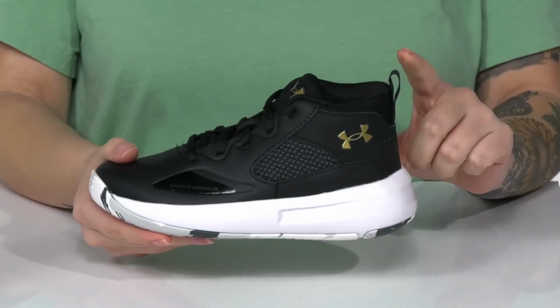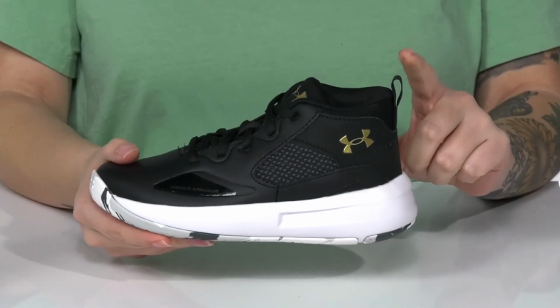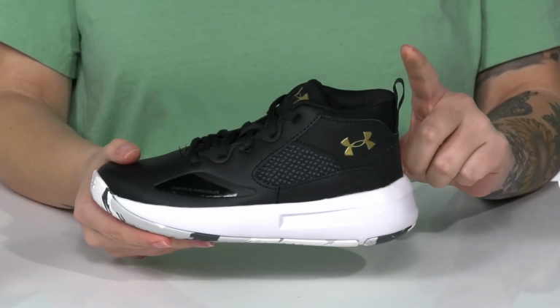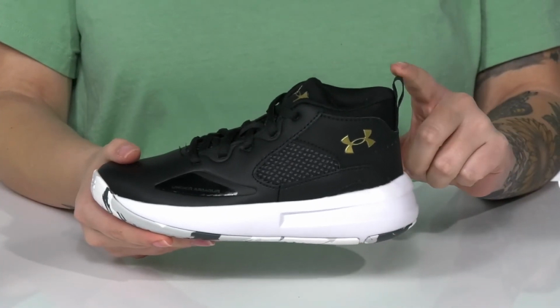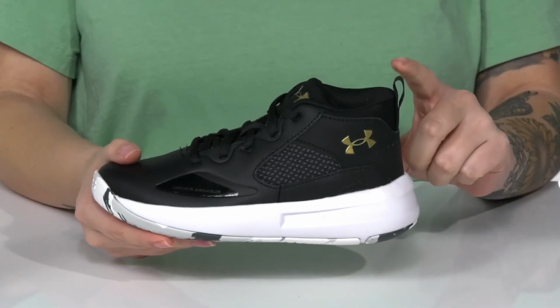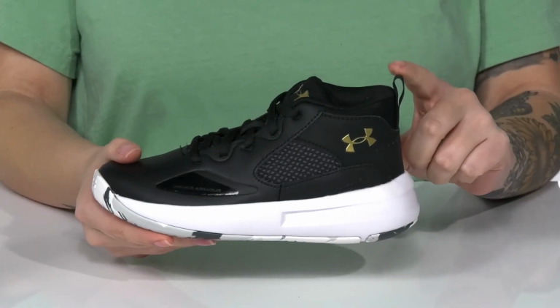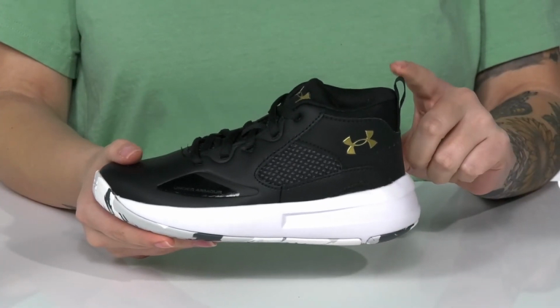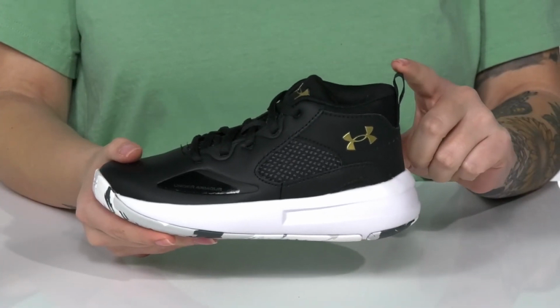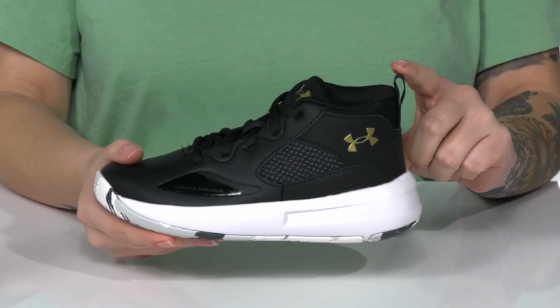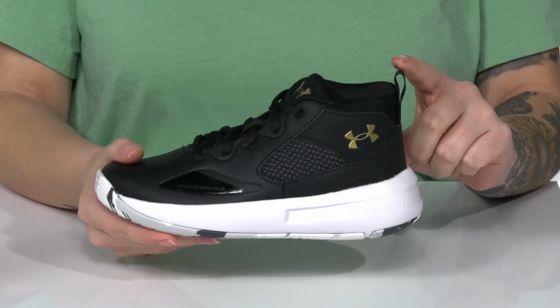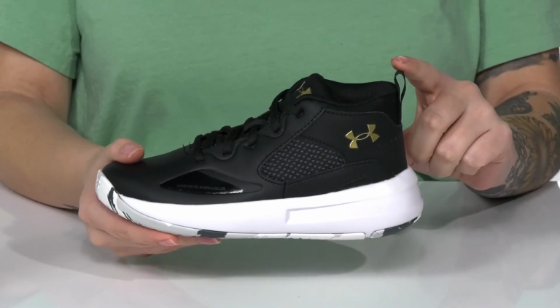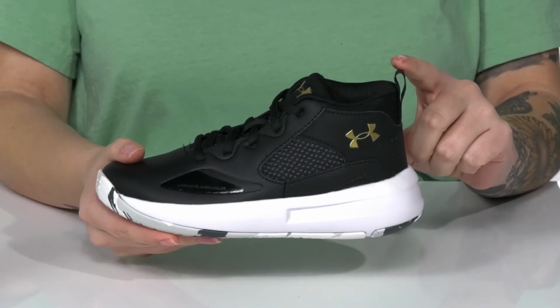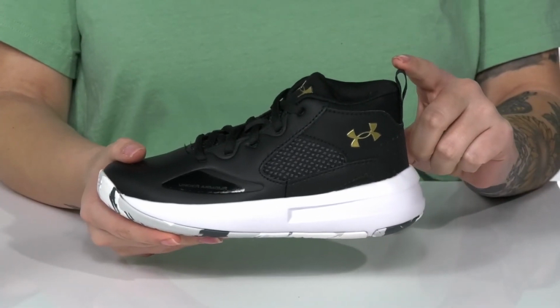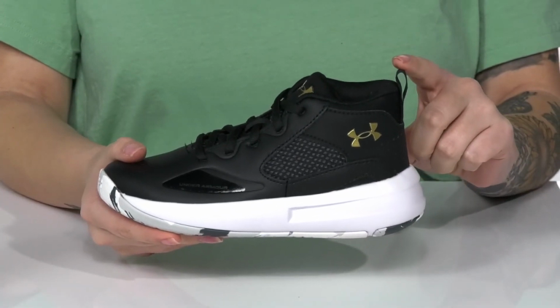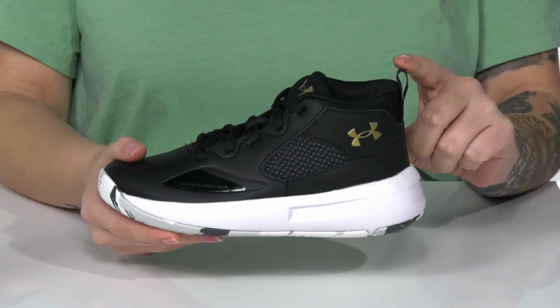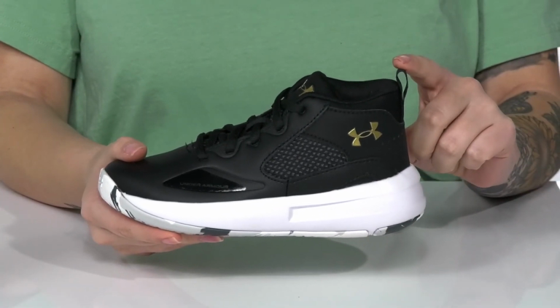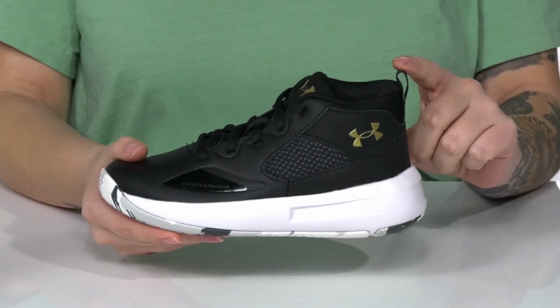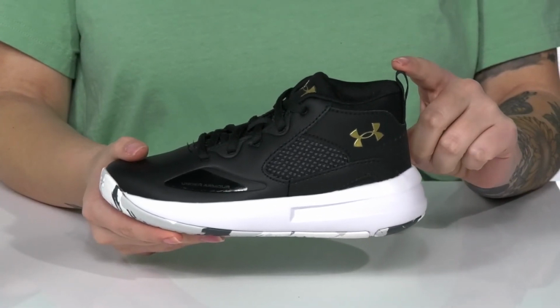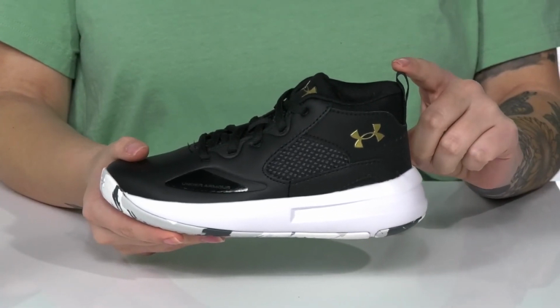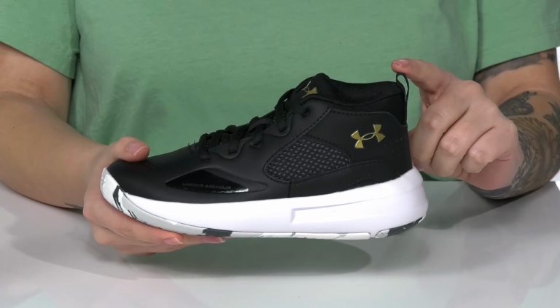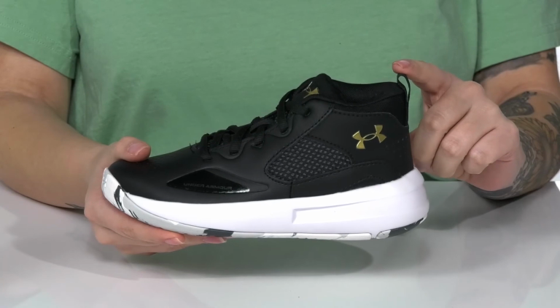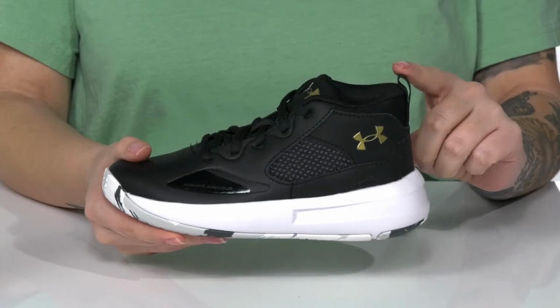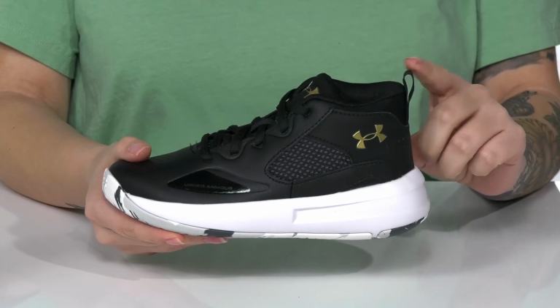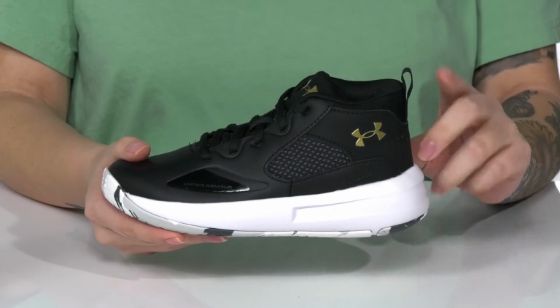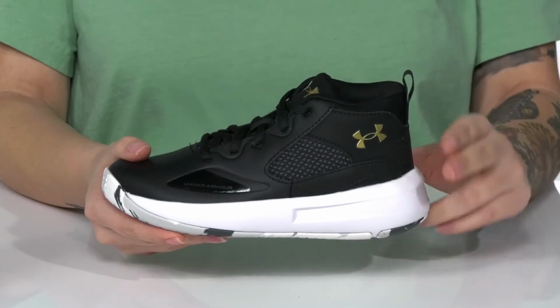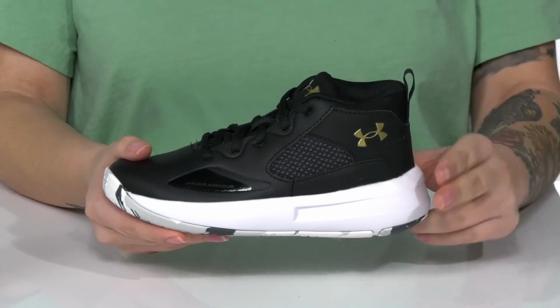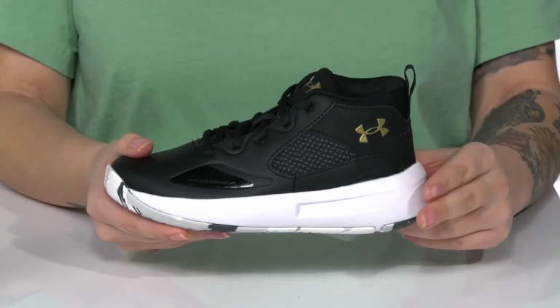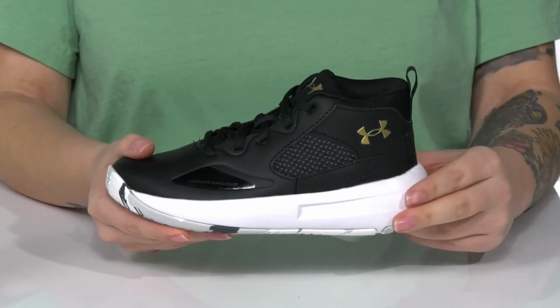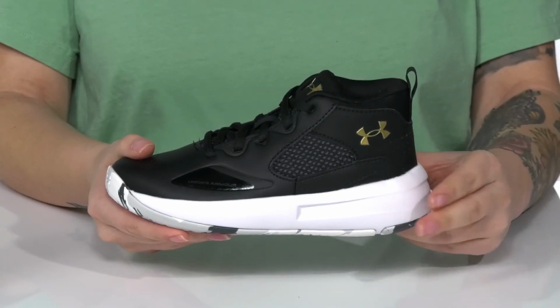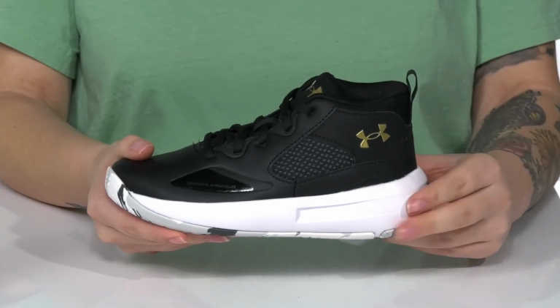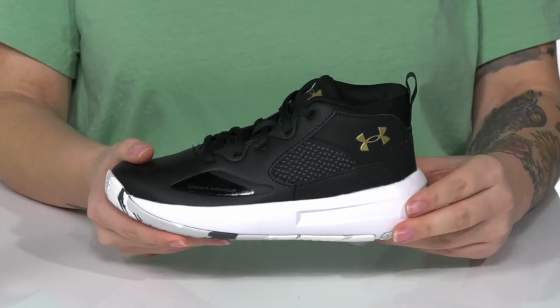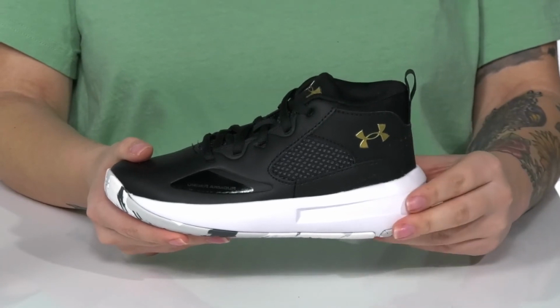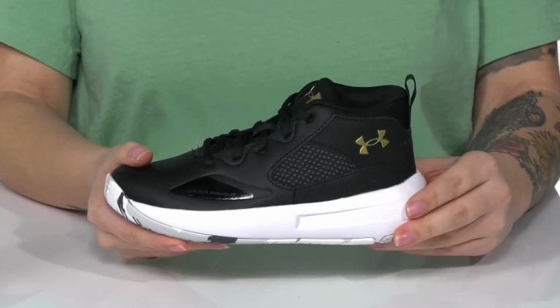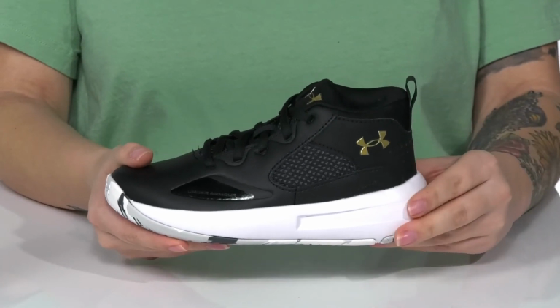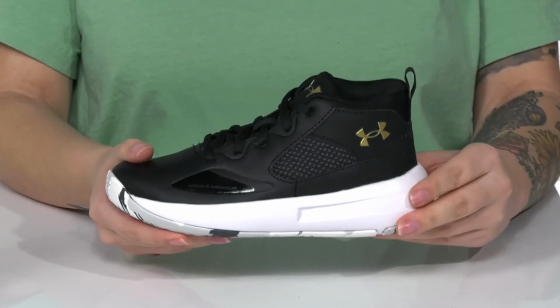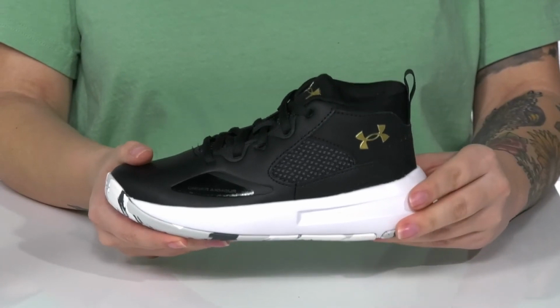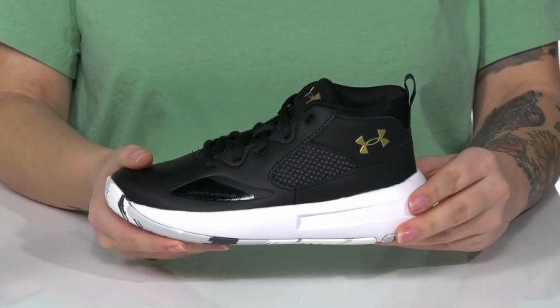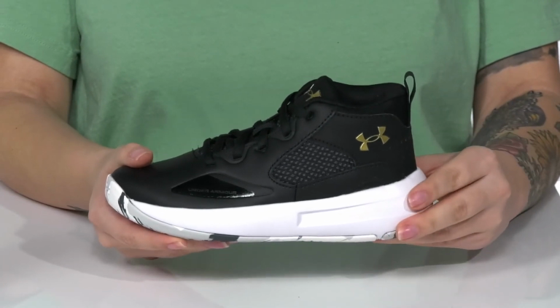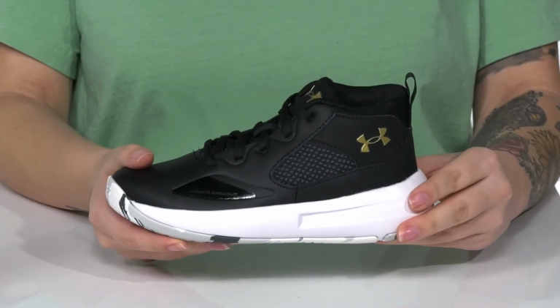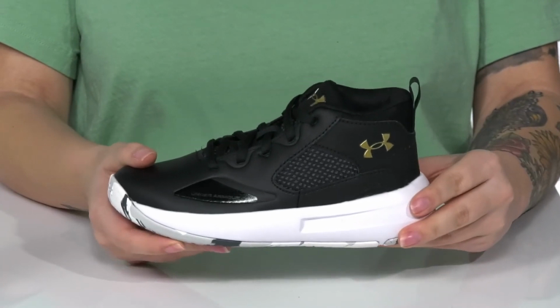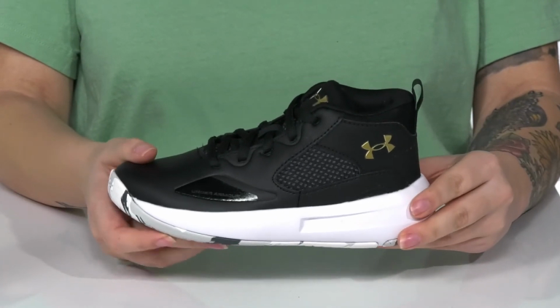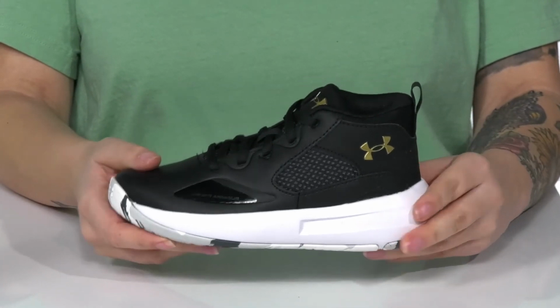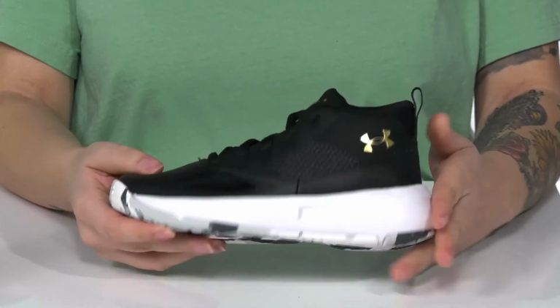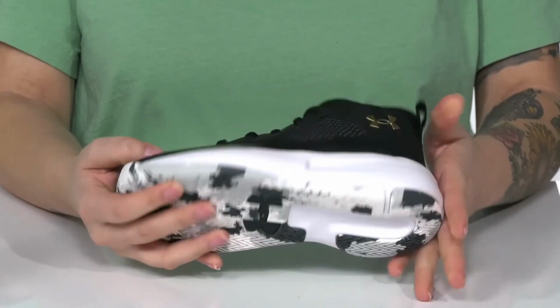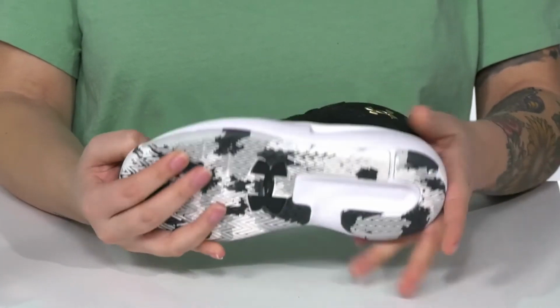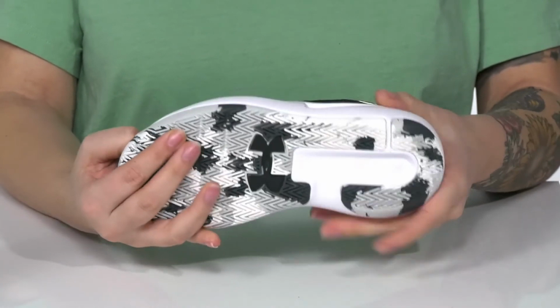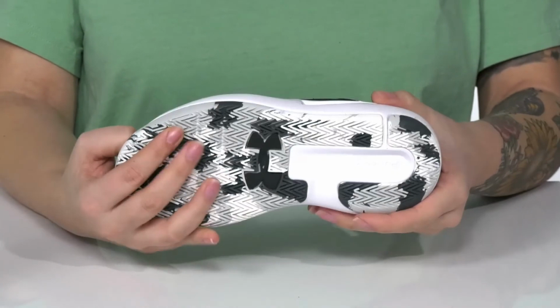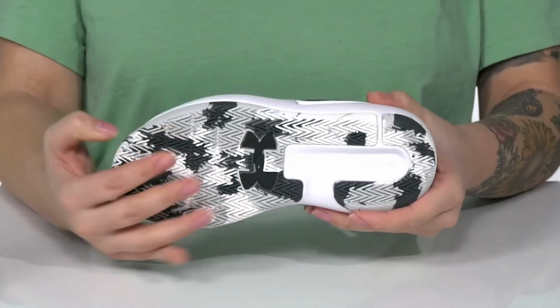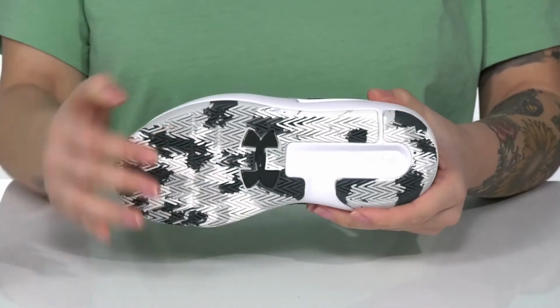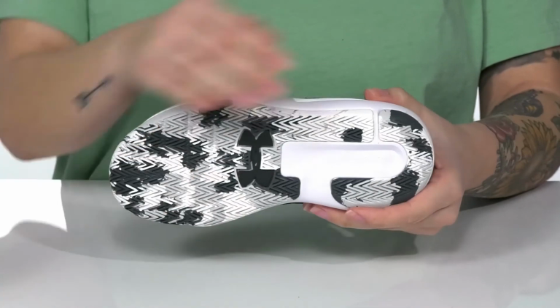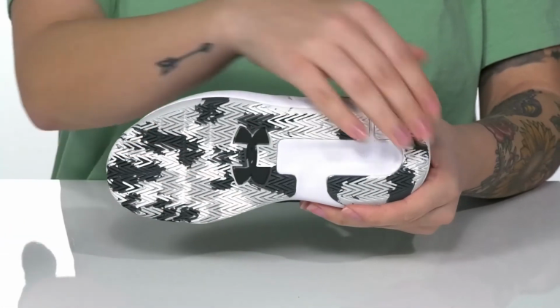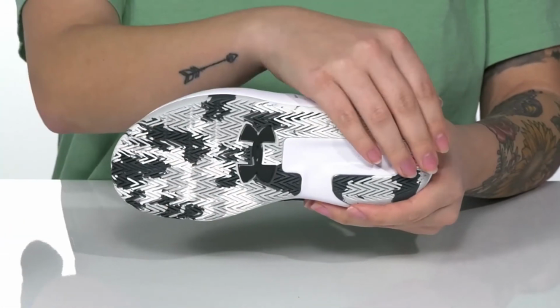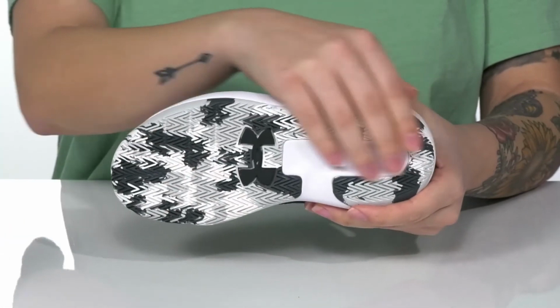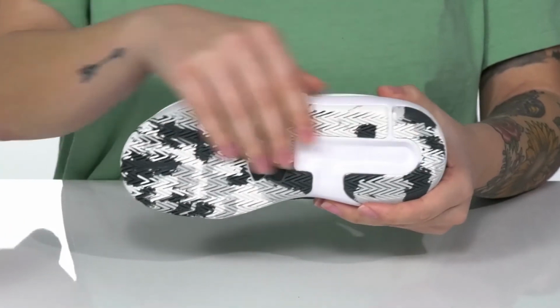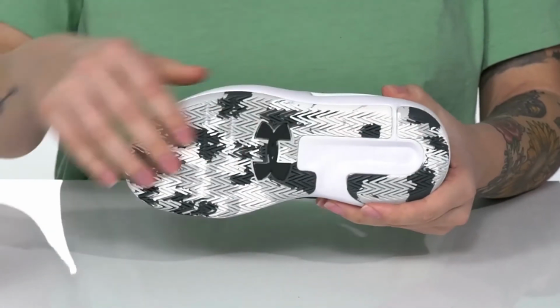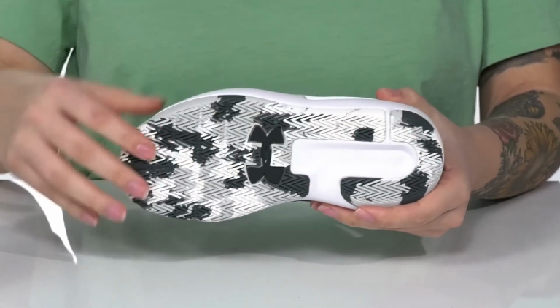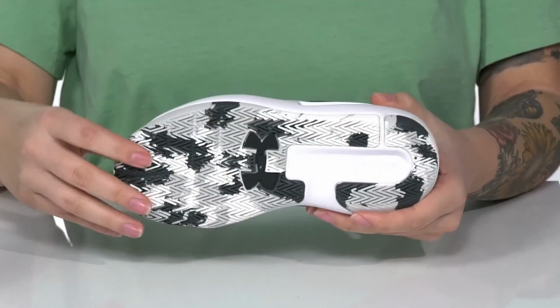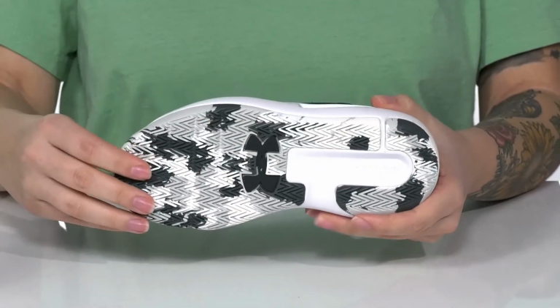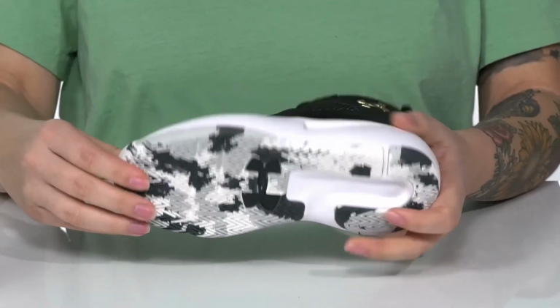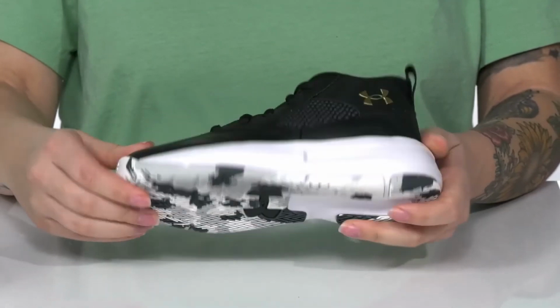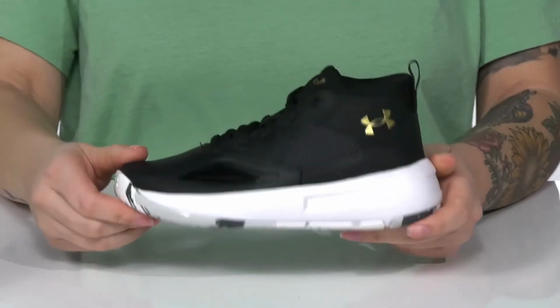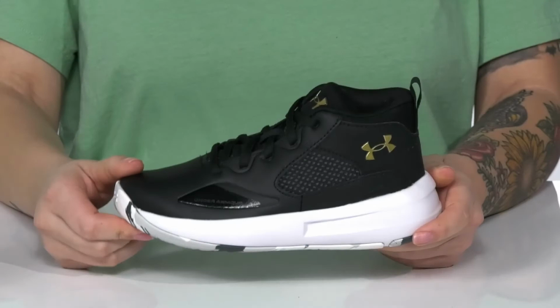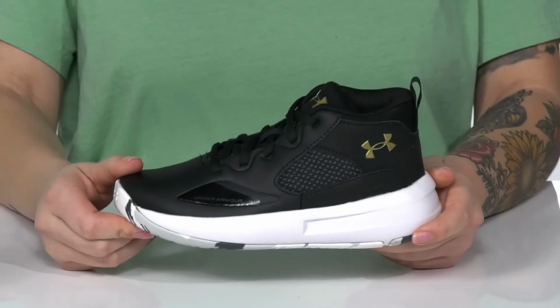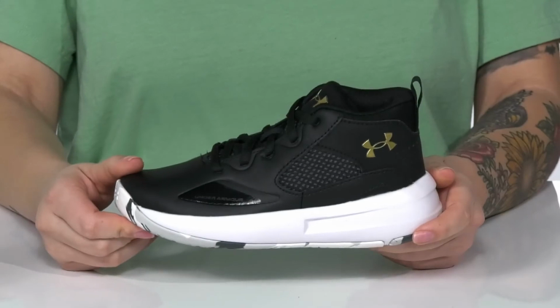They do have a pull tab to help your kids slip these on. That cushioned midsole is going to give them a small boost in height, and underneath there is a grippy outsole for traction.